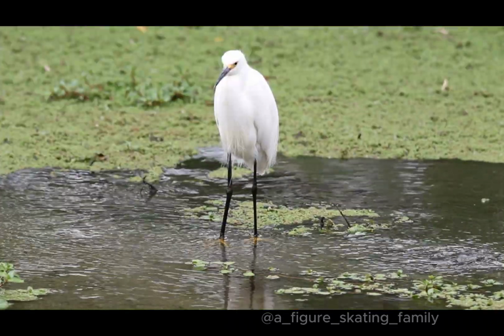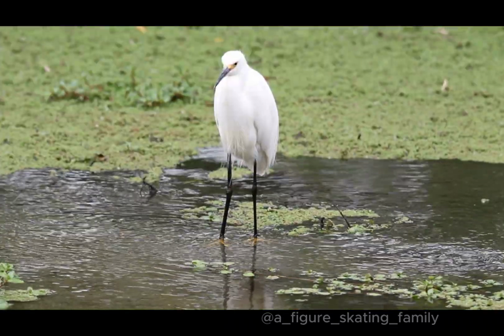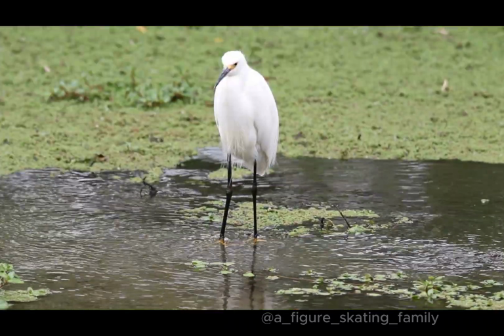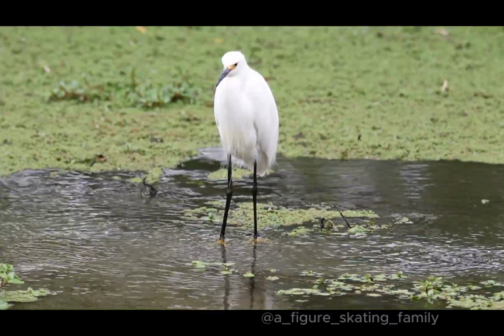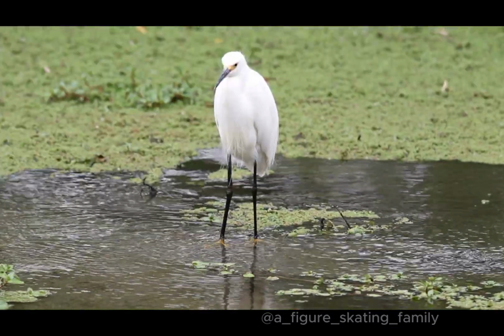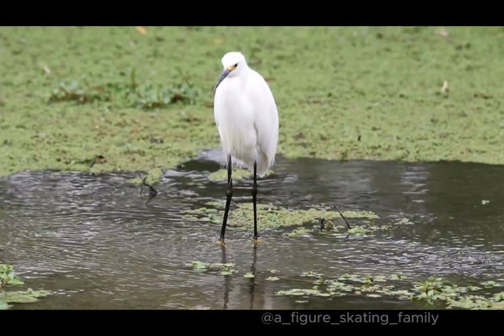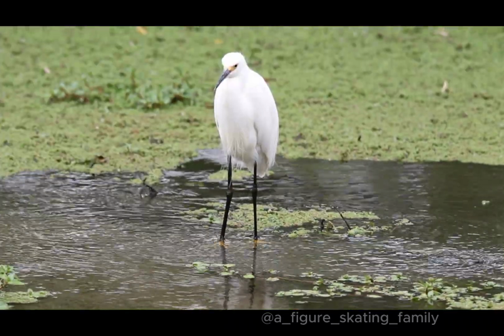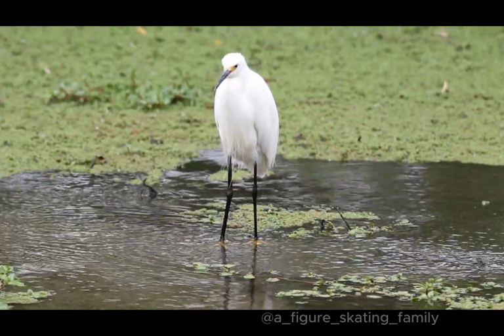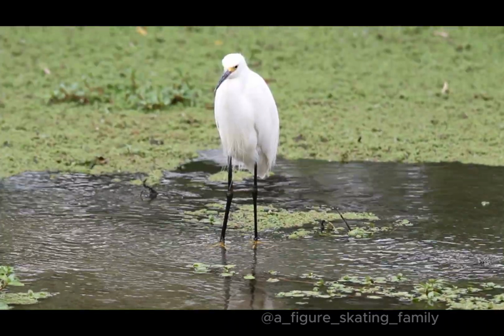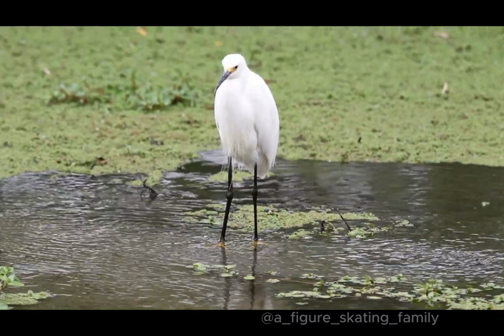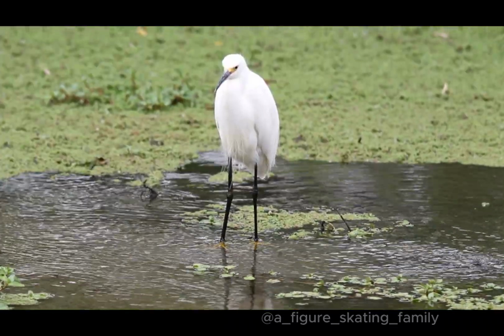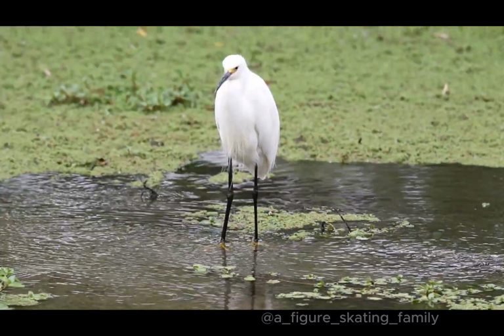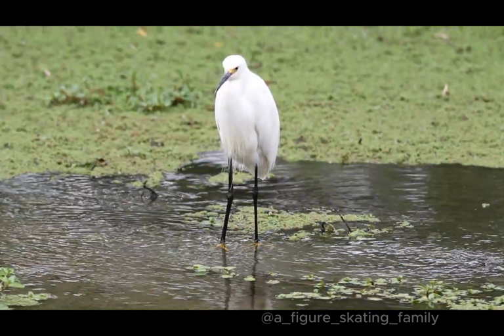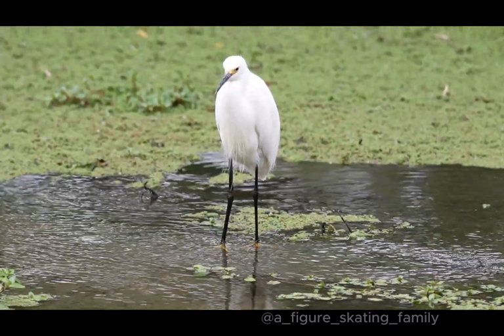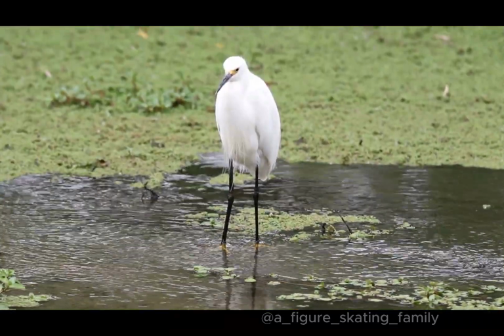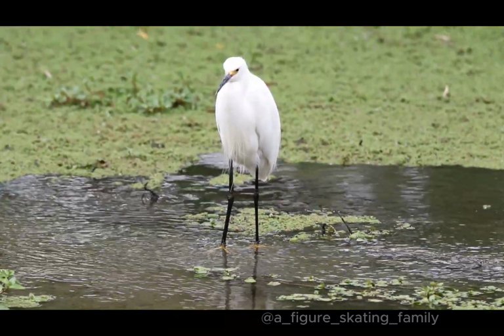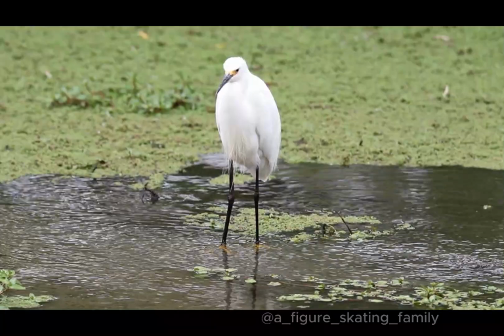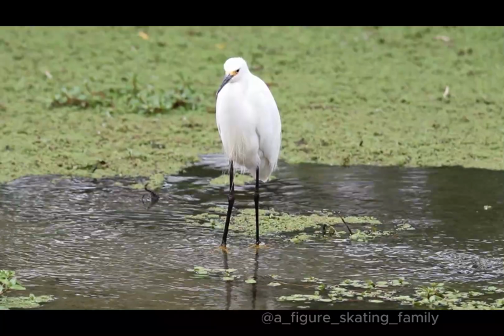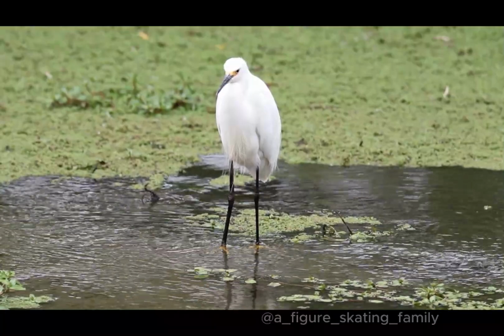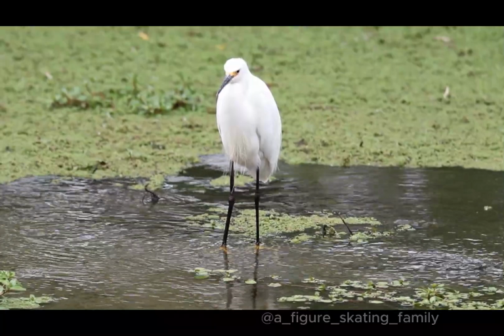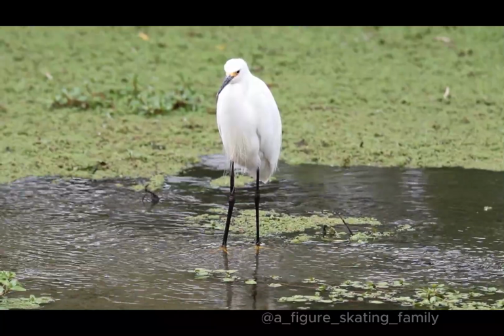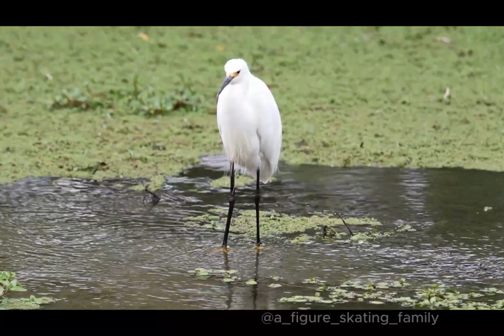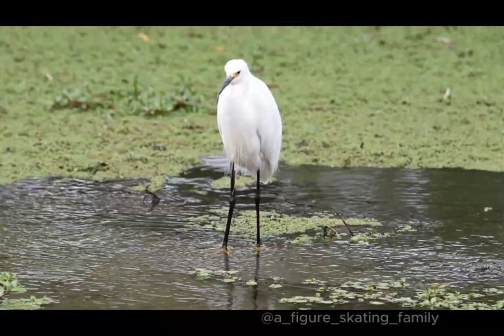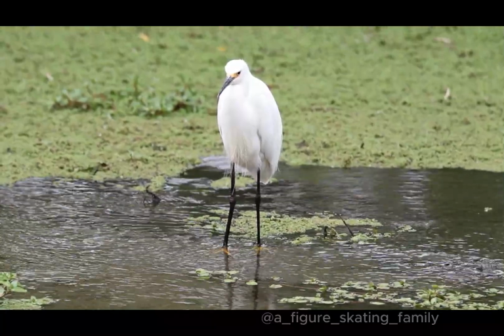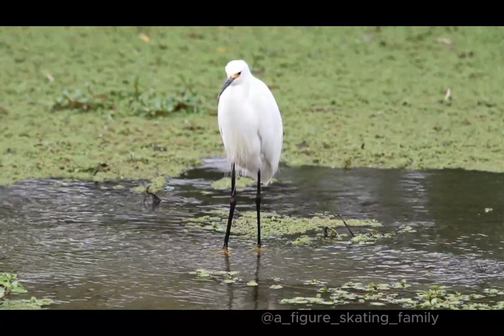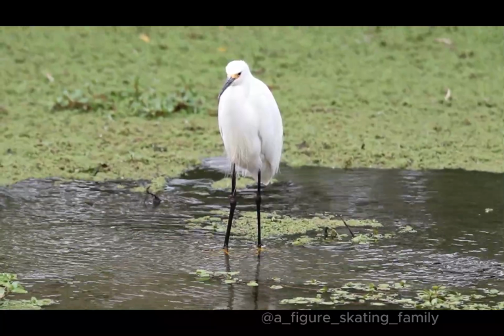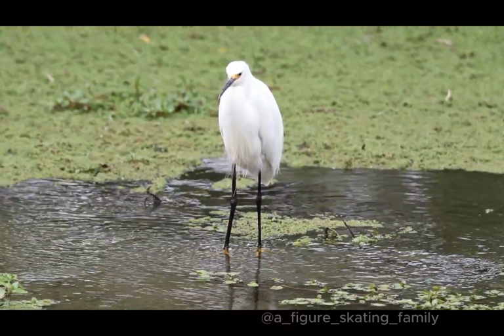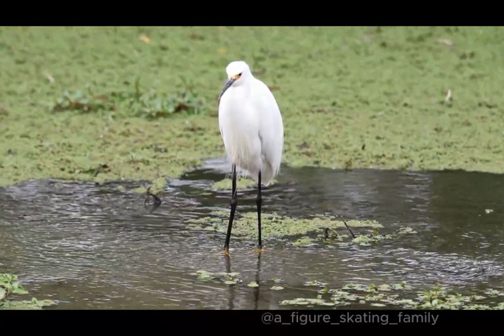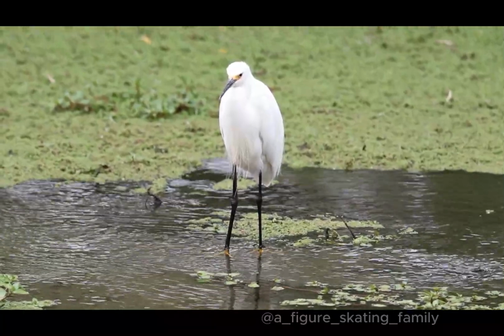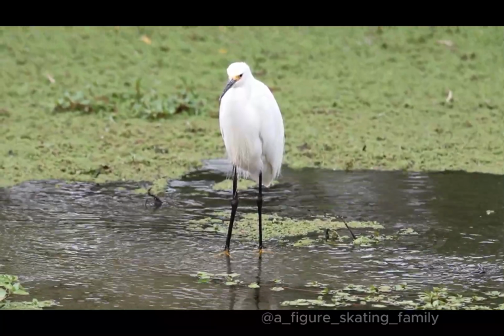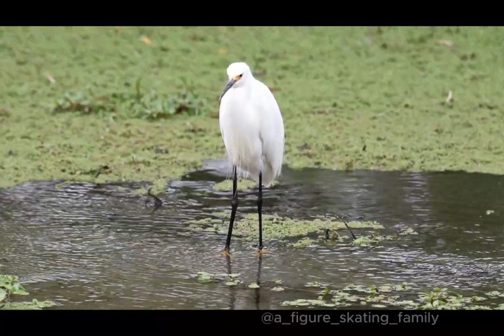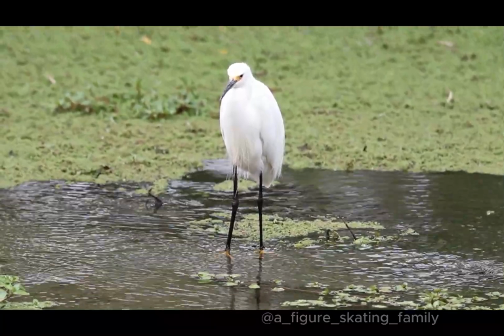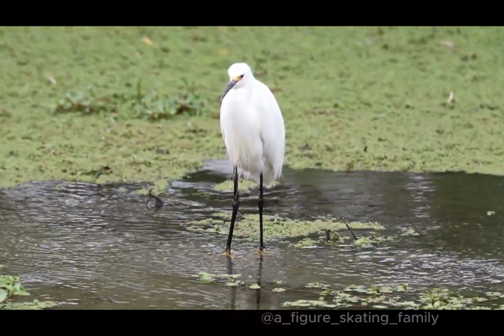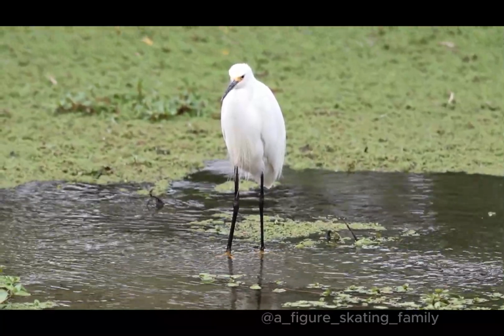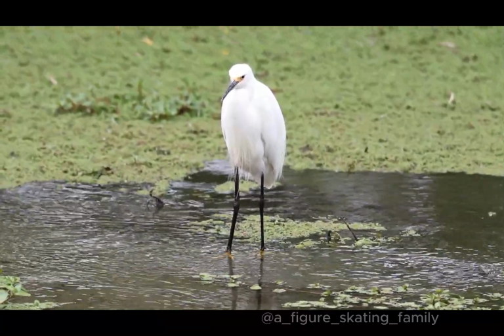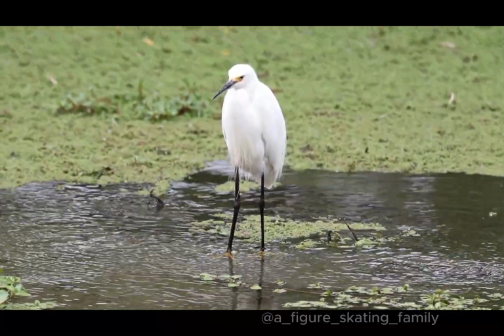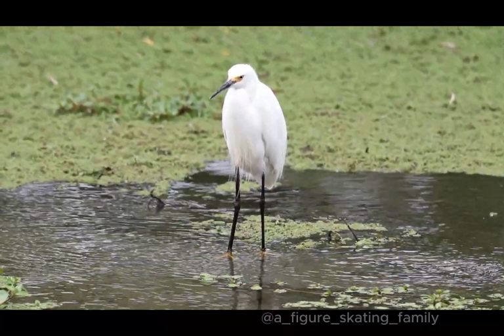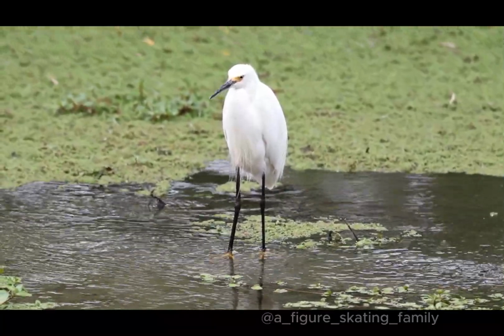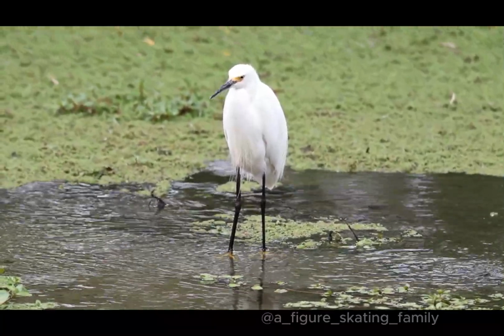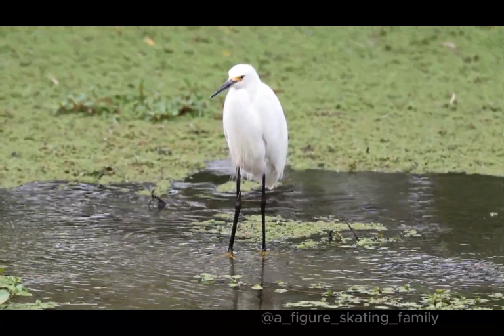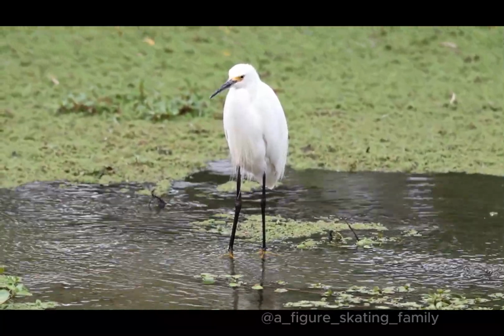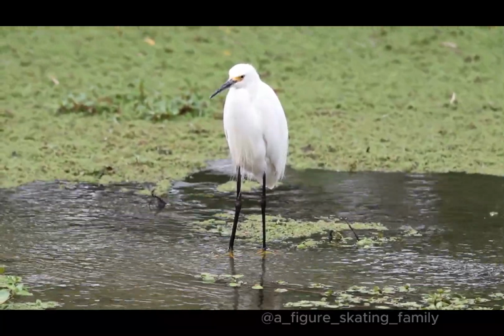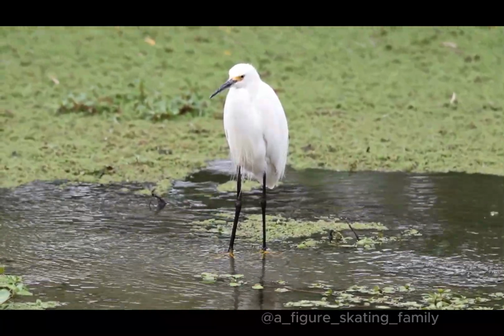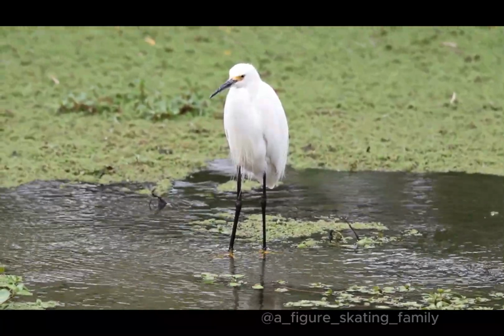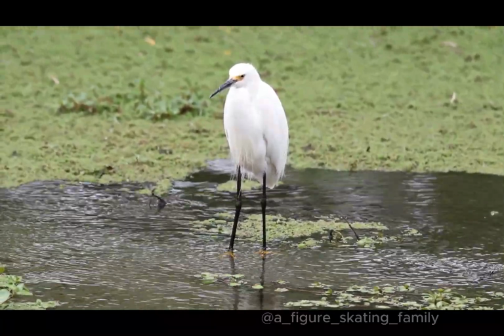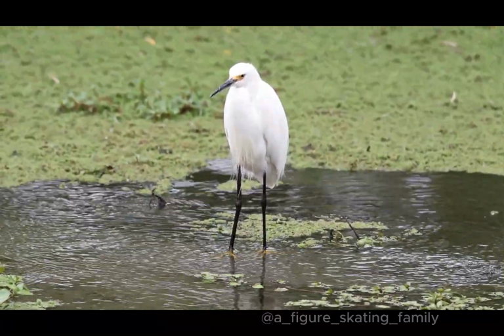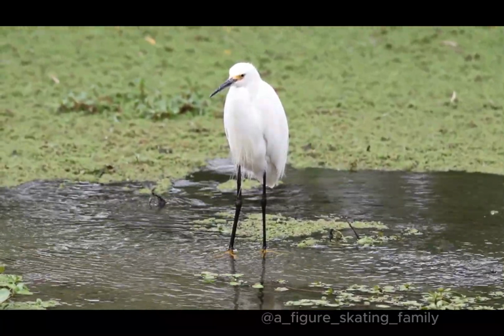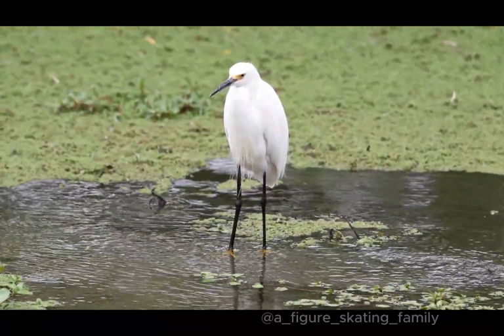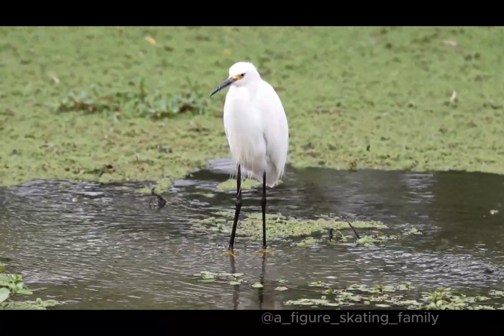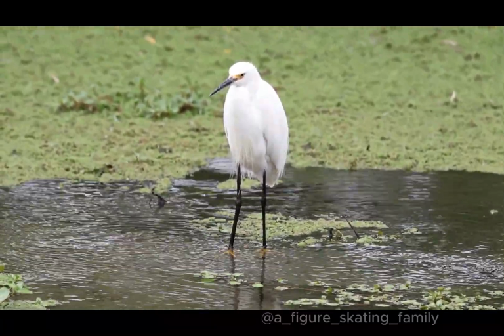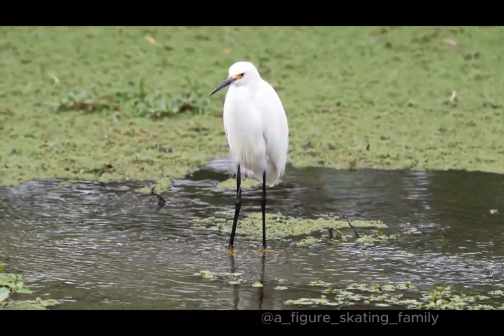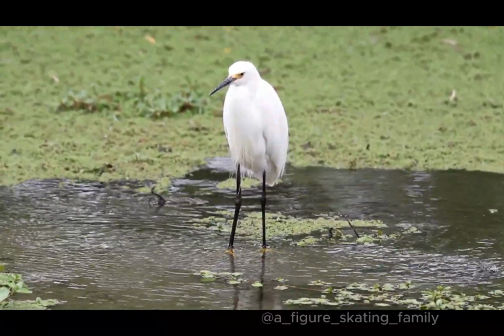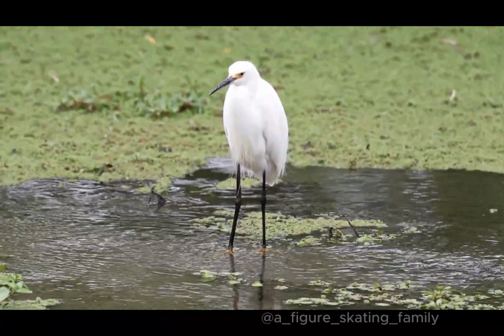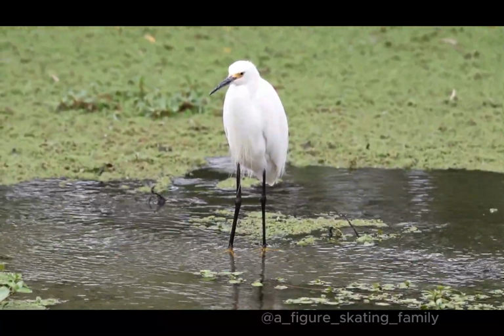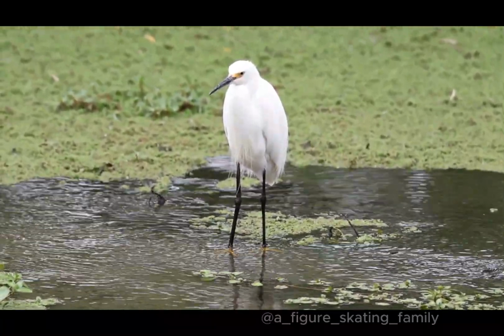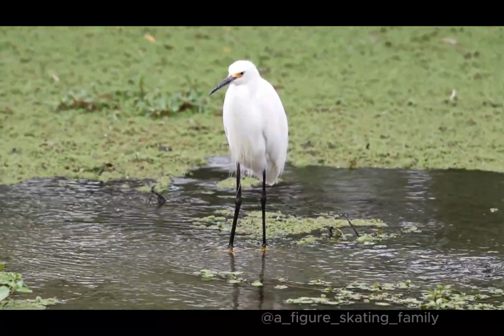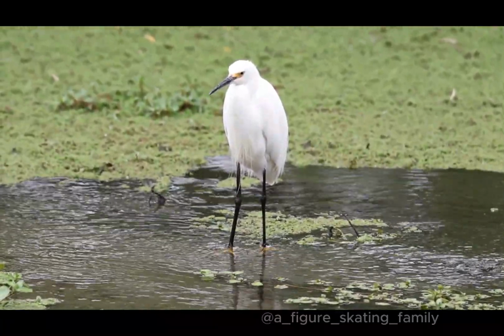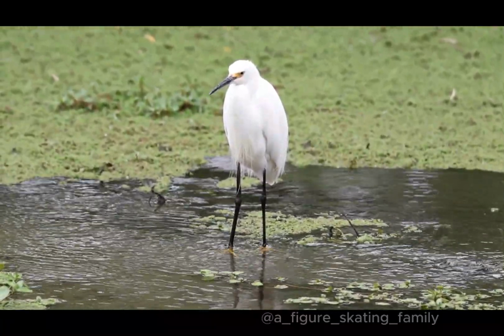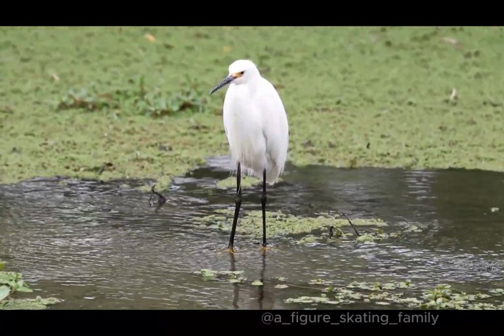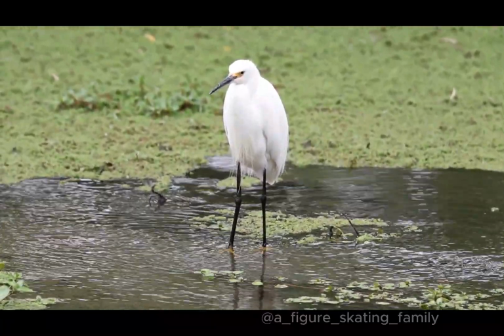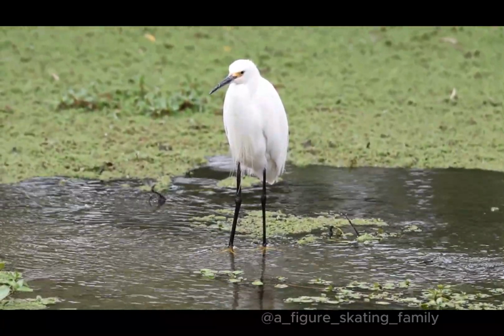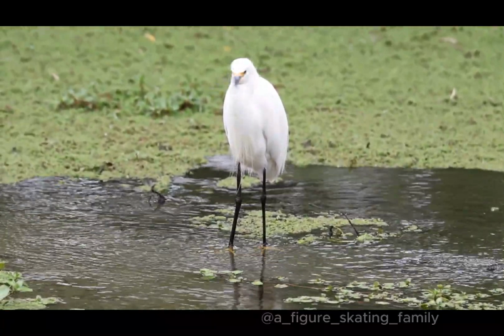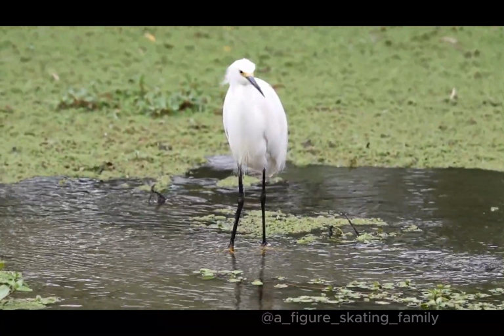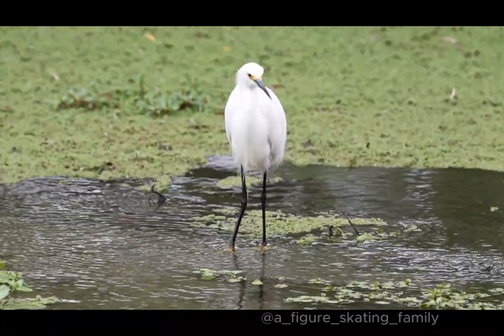Another technique they use to catch prey is to stand still and wait until prey passes by.